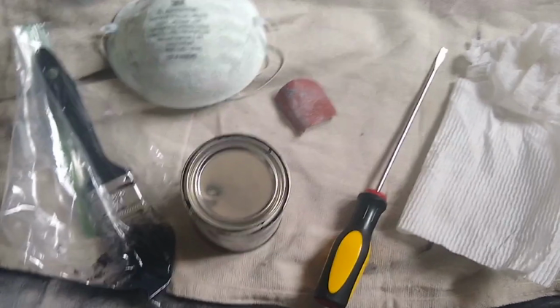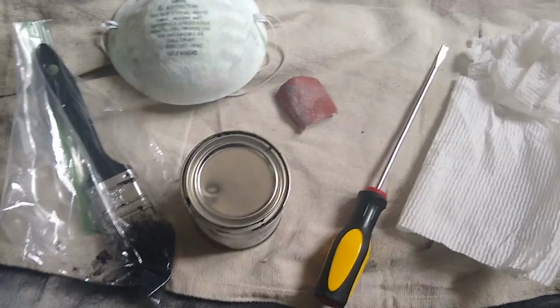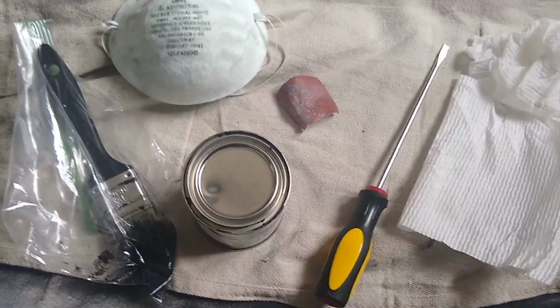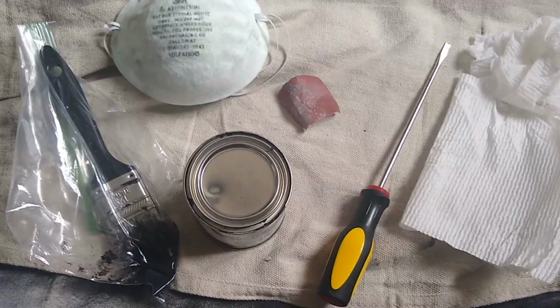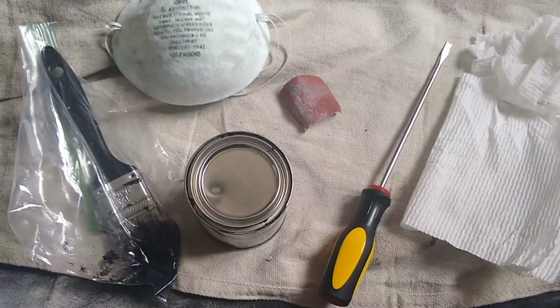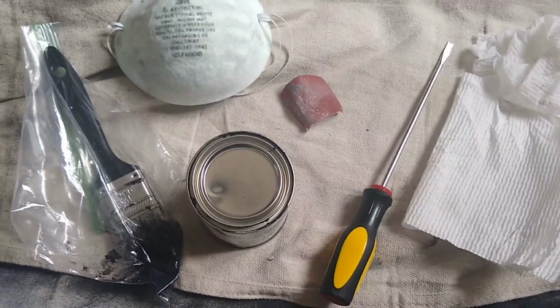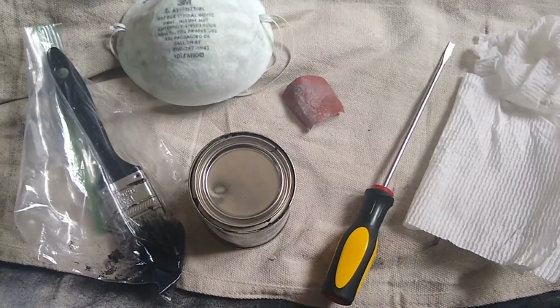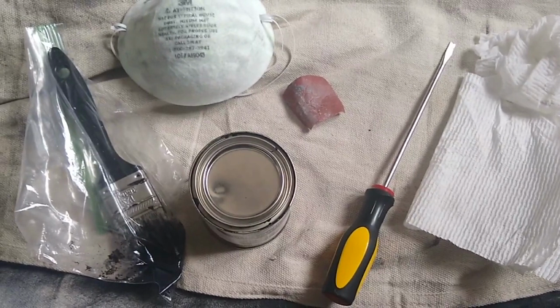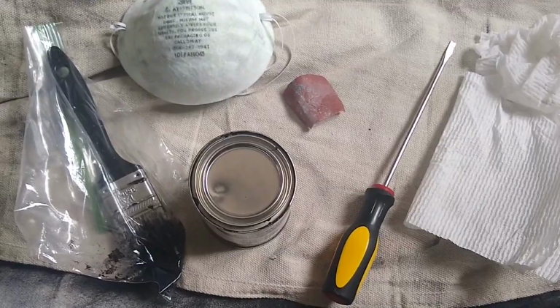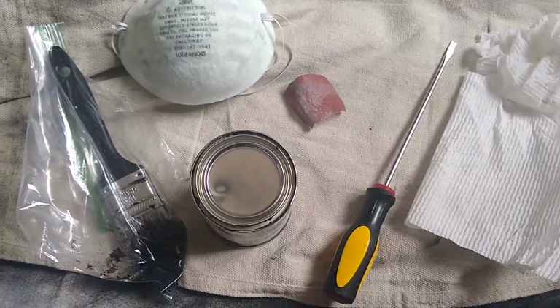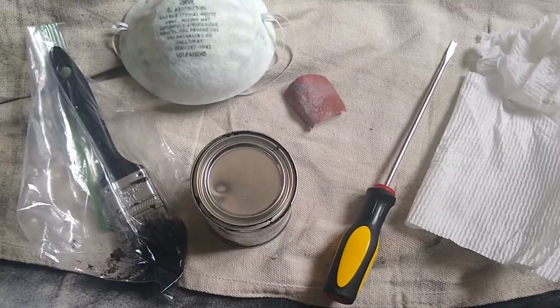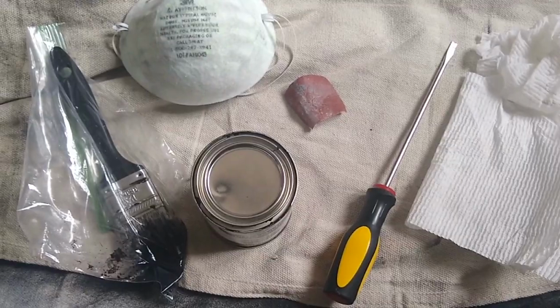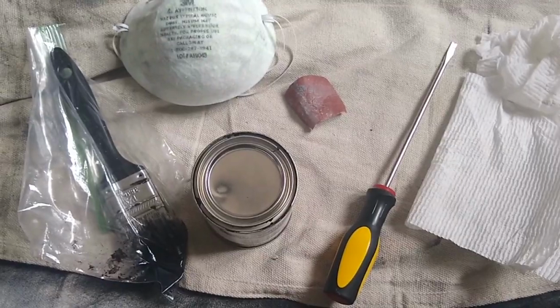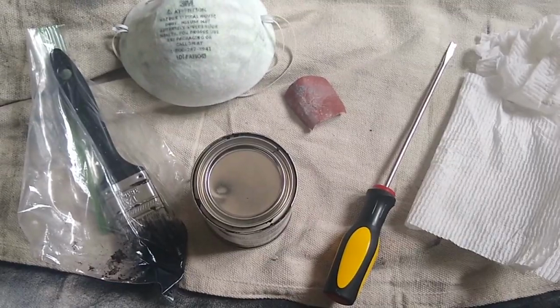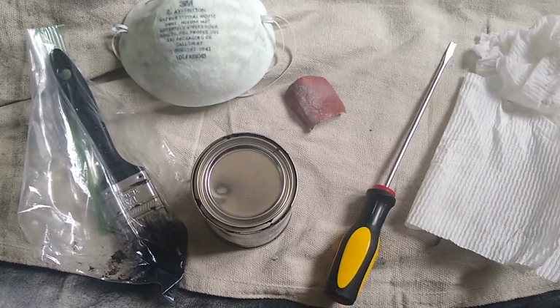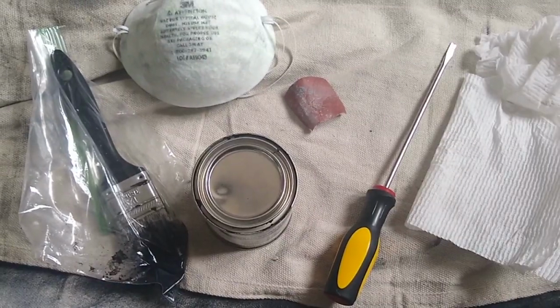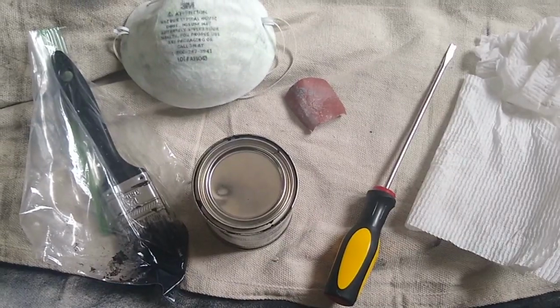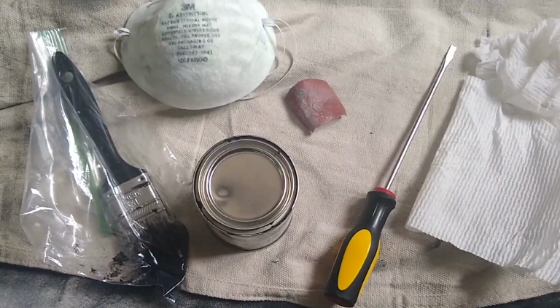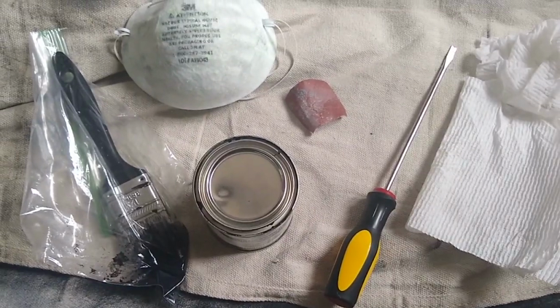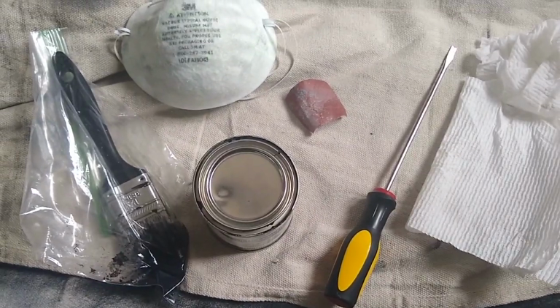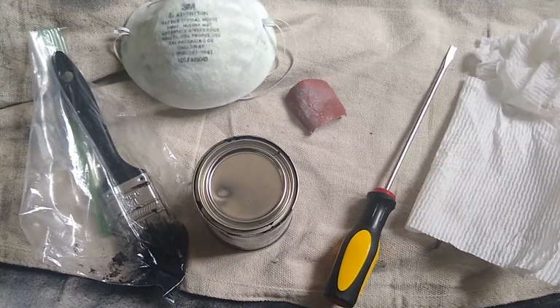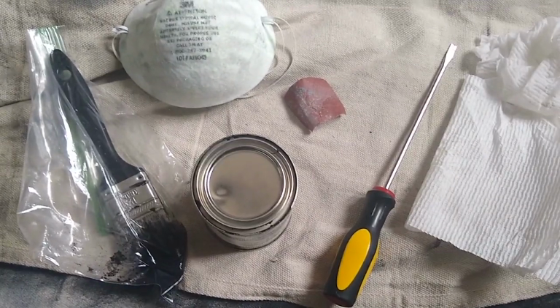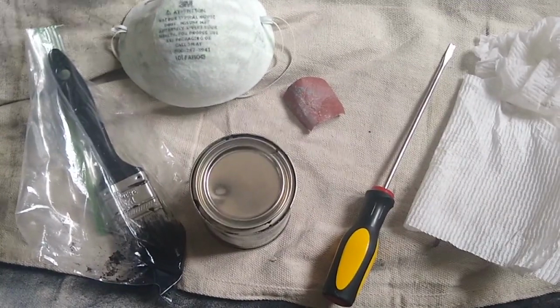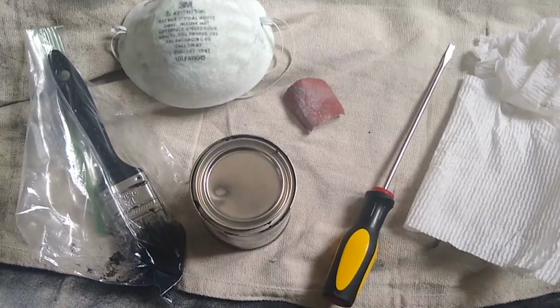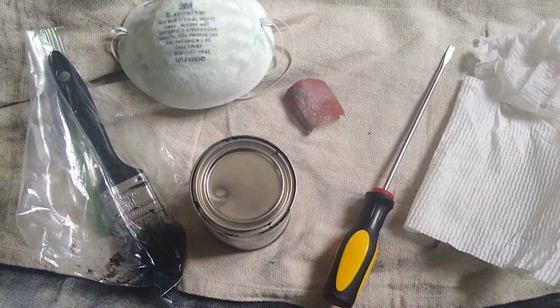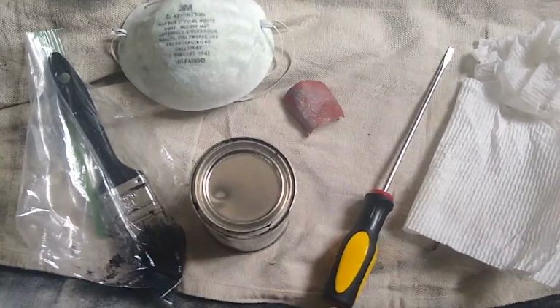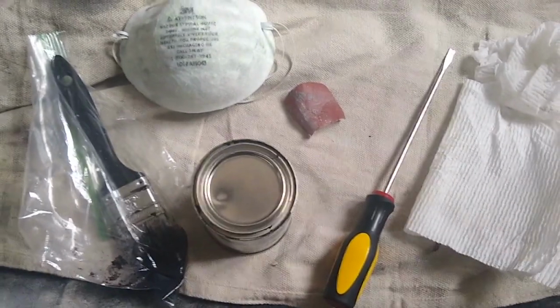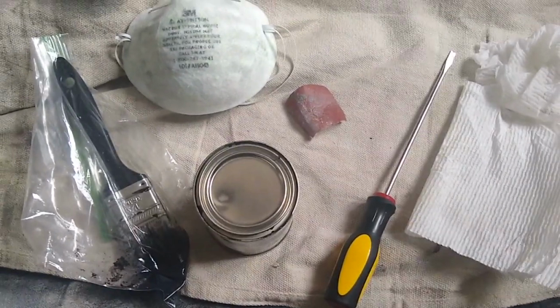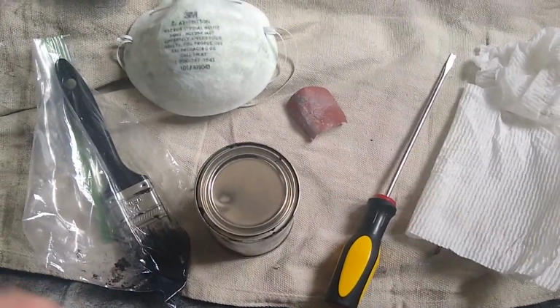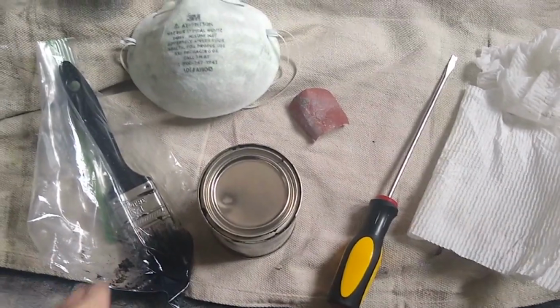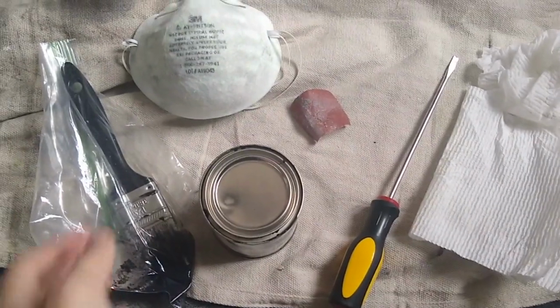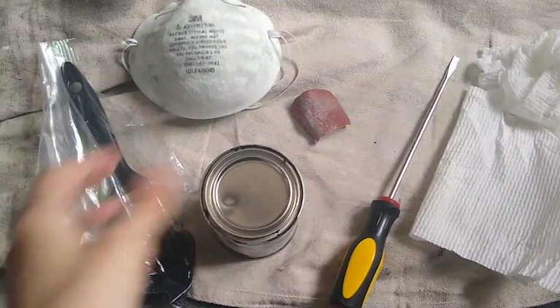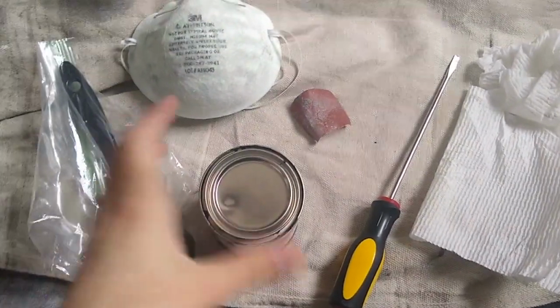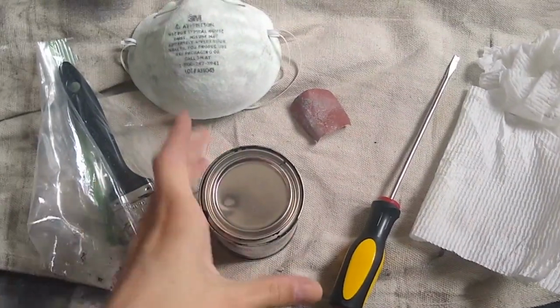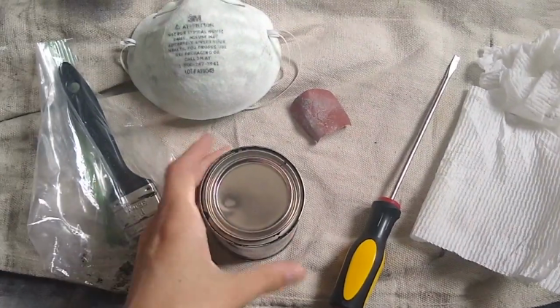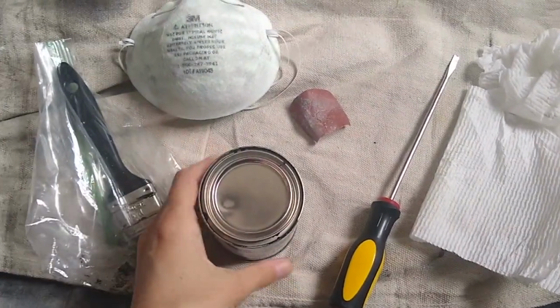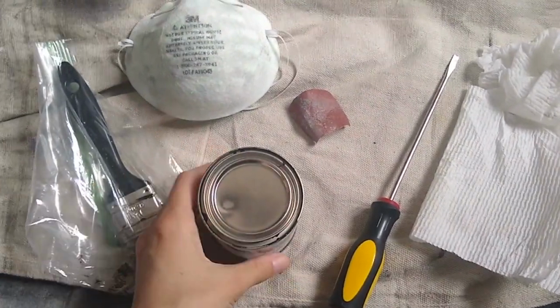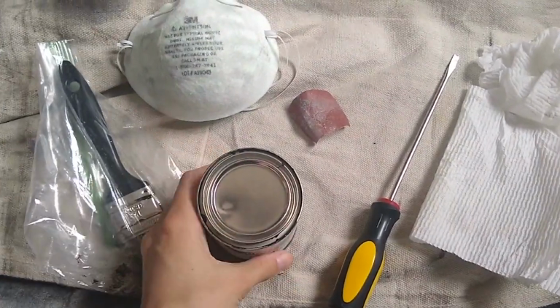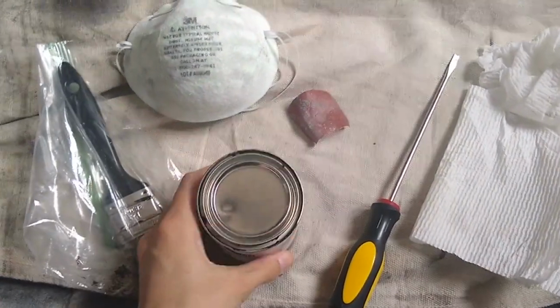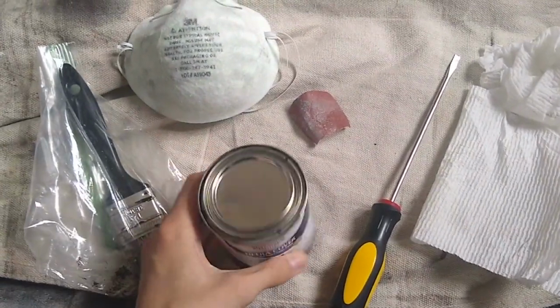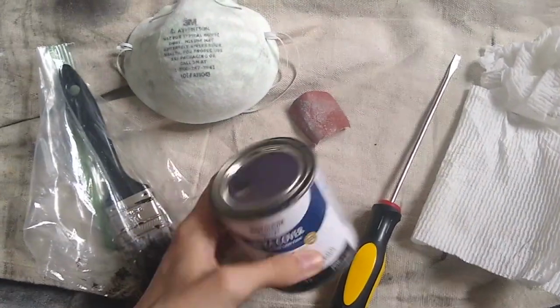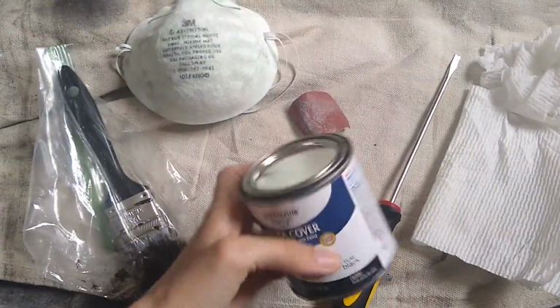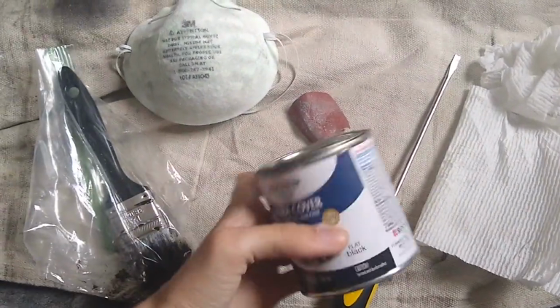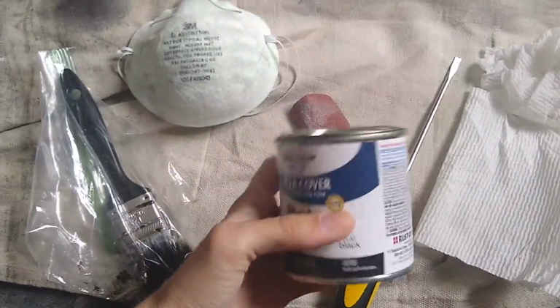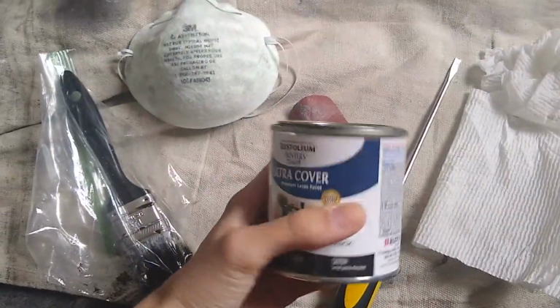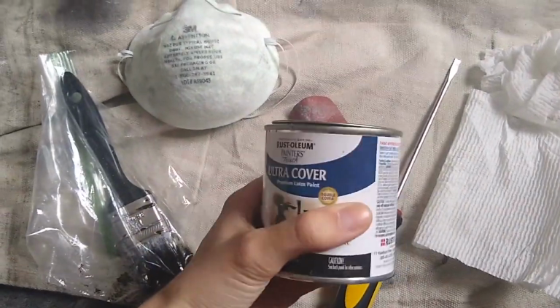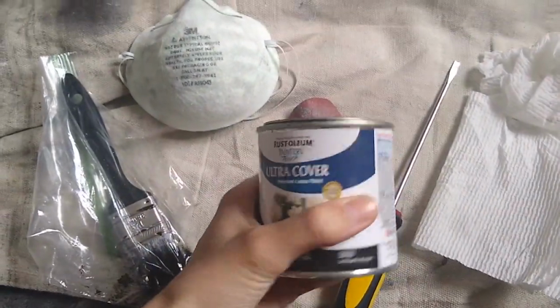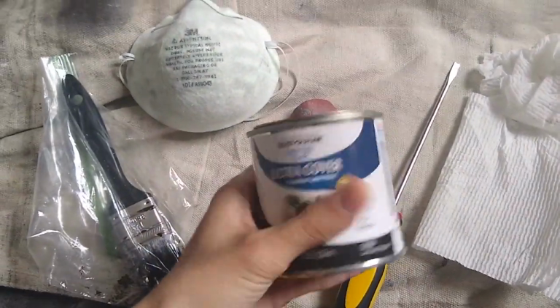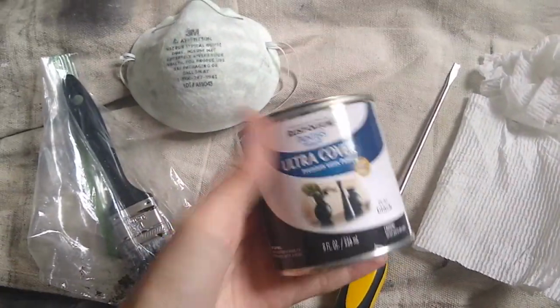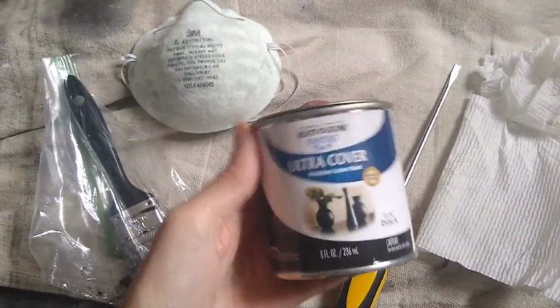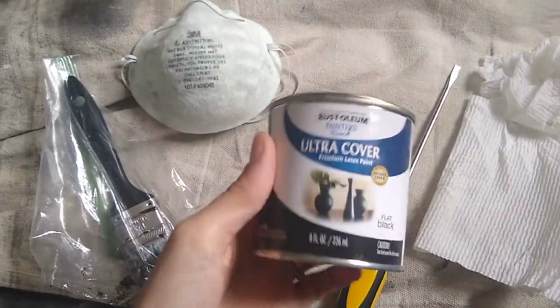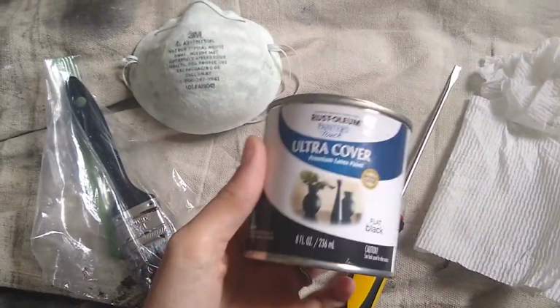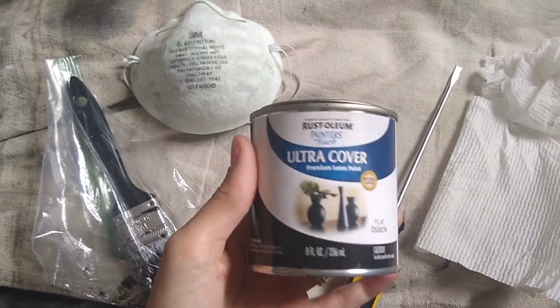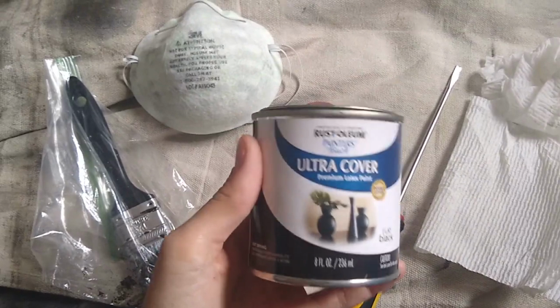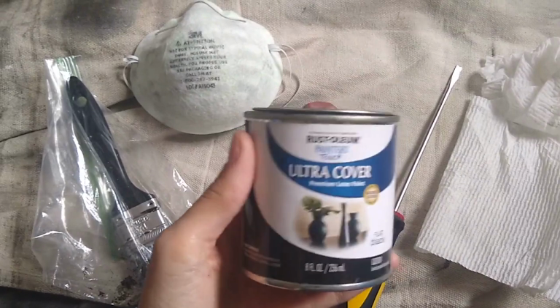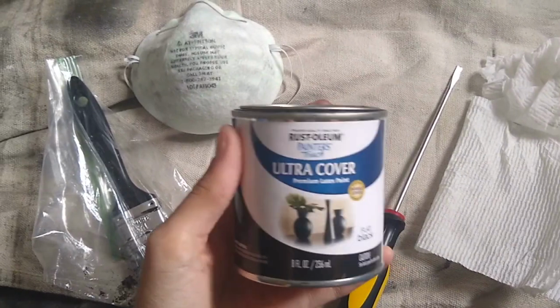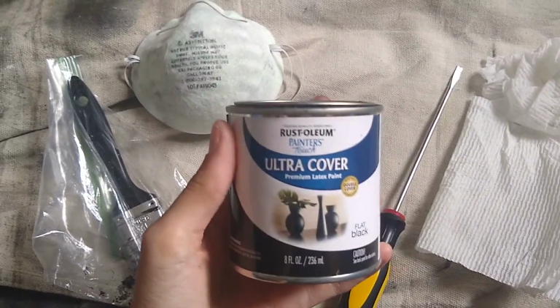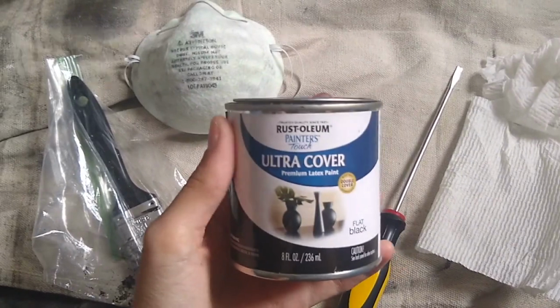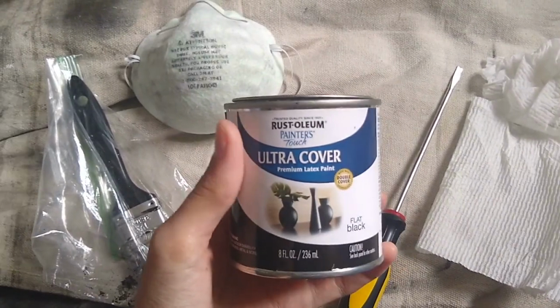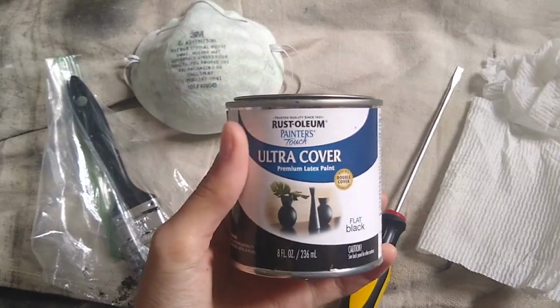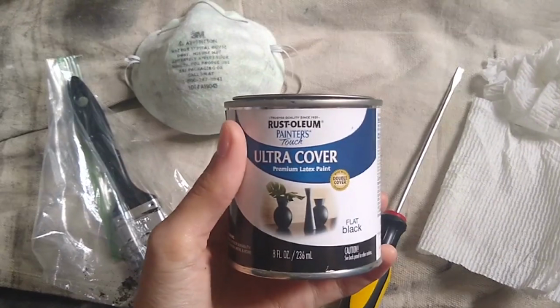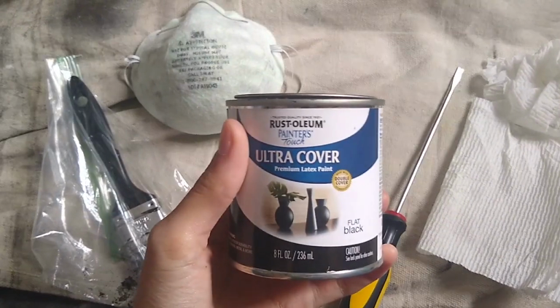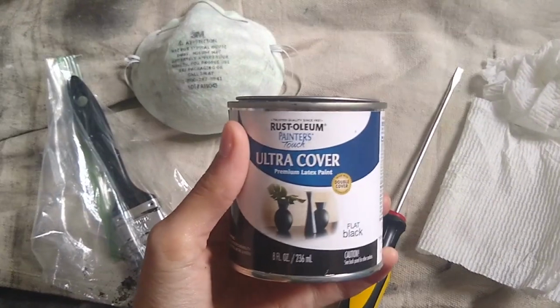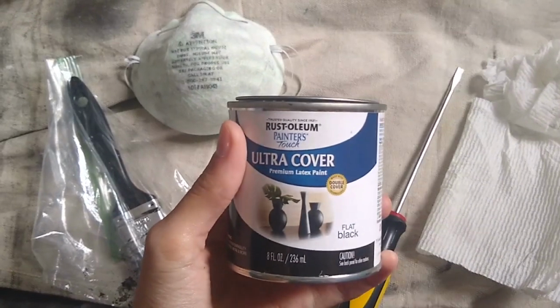So these are the materials that I am using in this project. First, I'll start off with the paint. This is the kind of paint that I'm using.